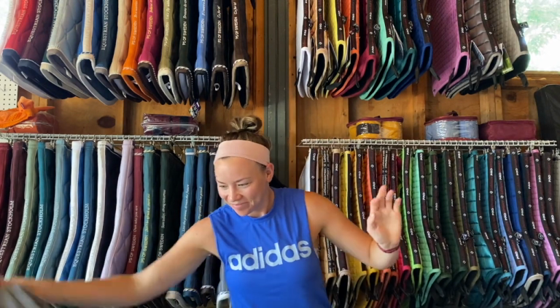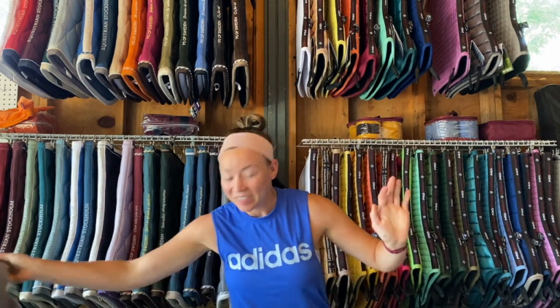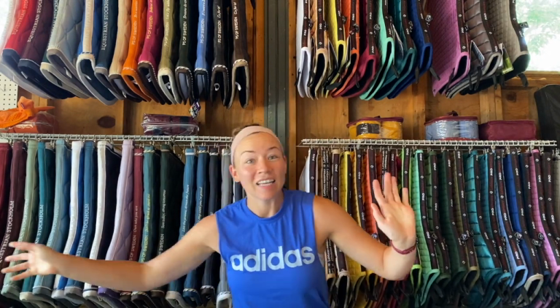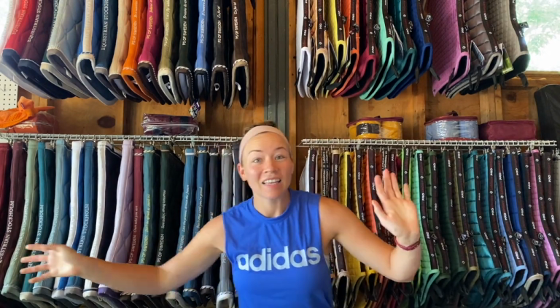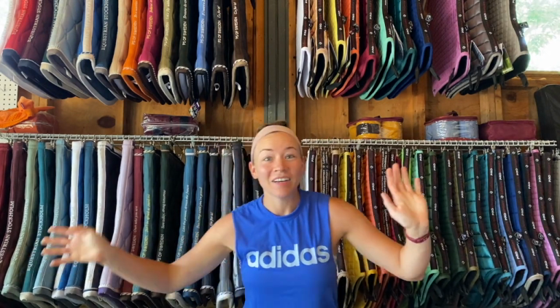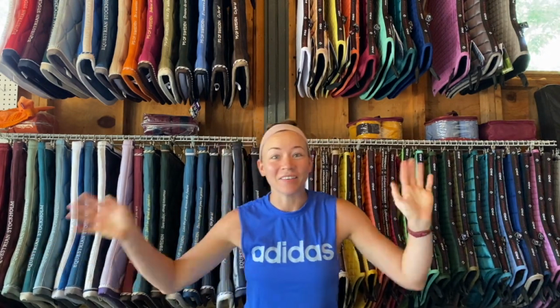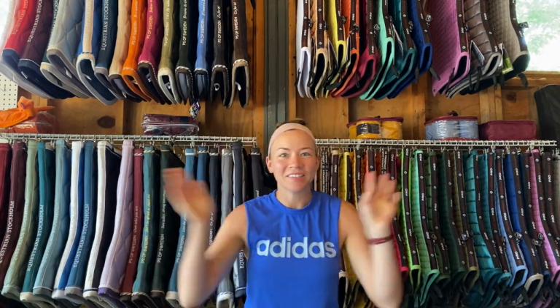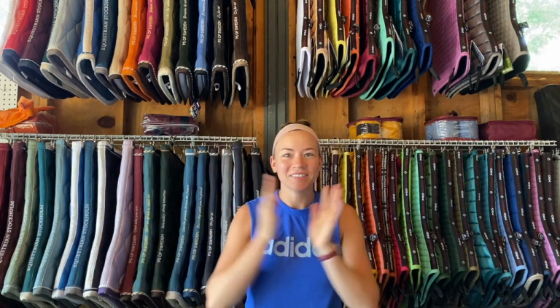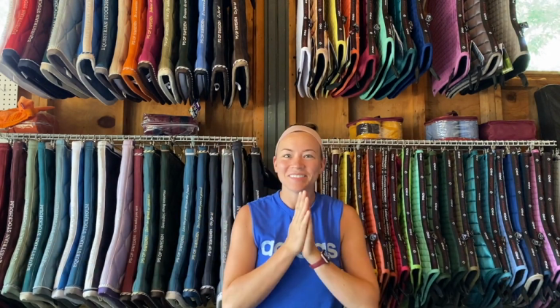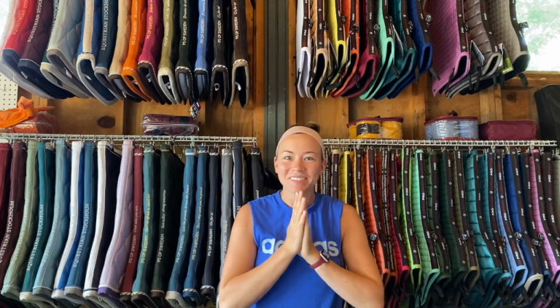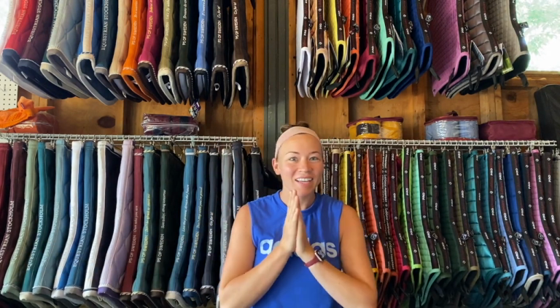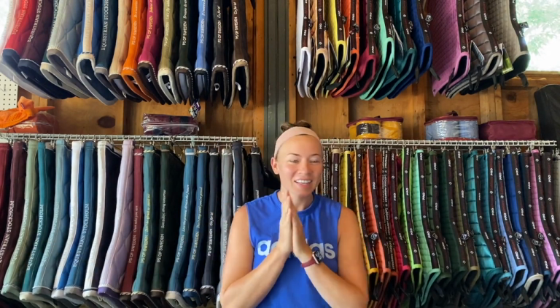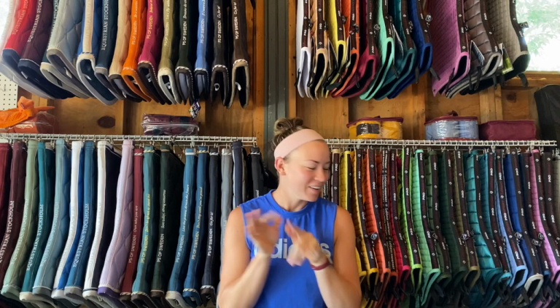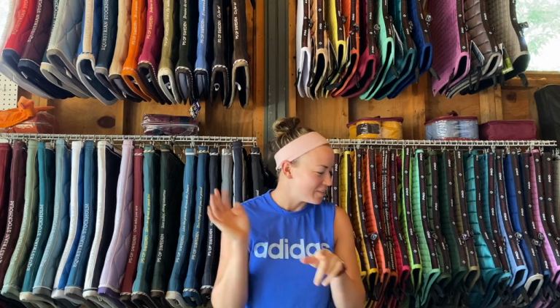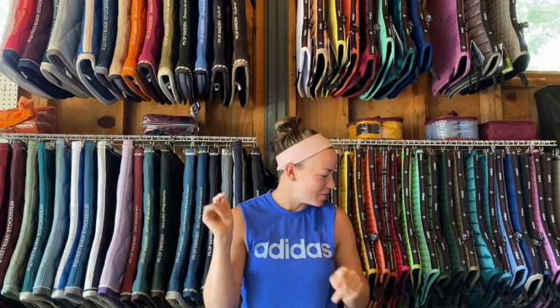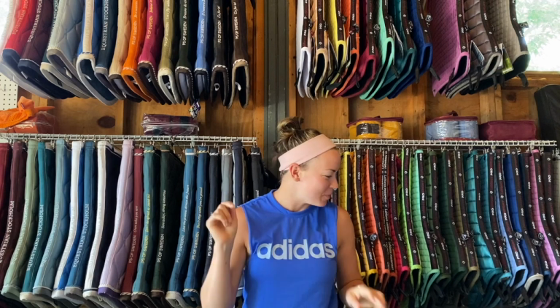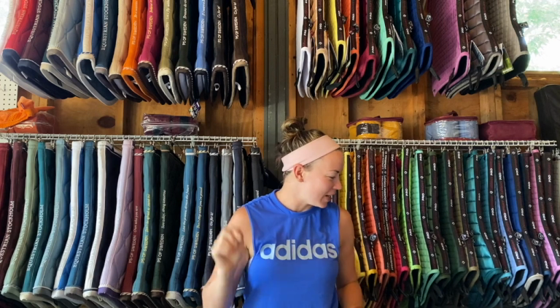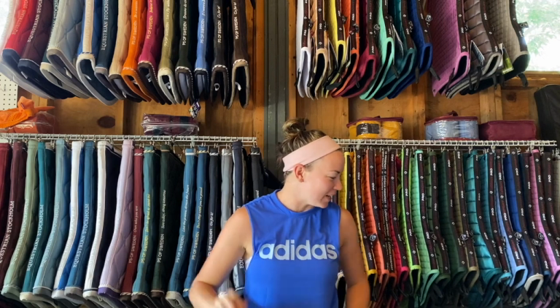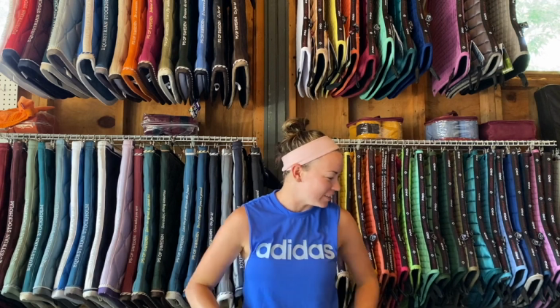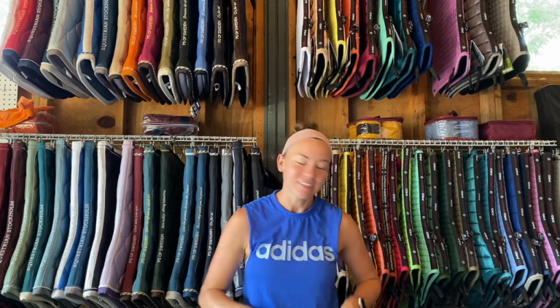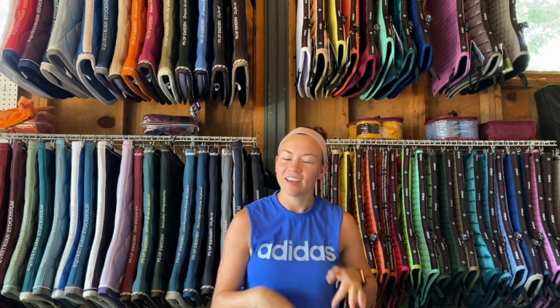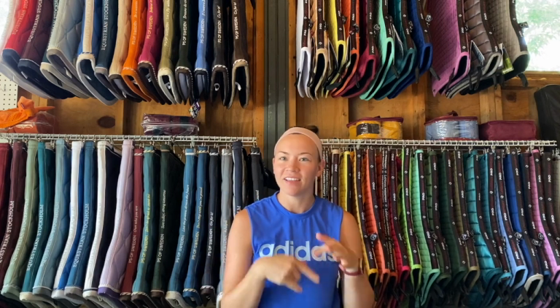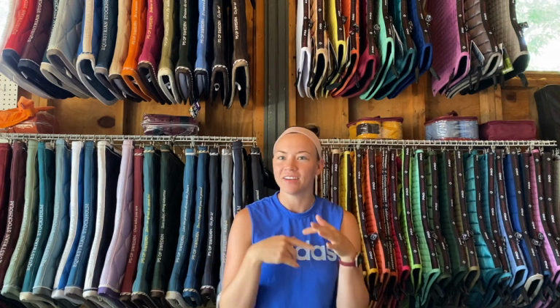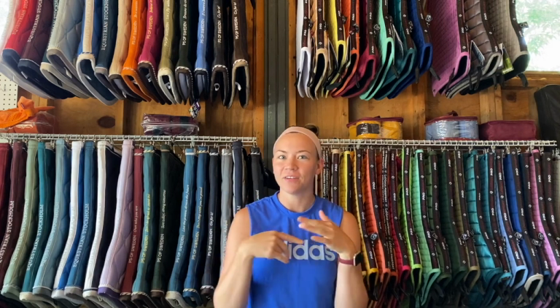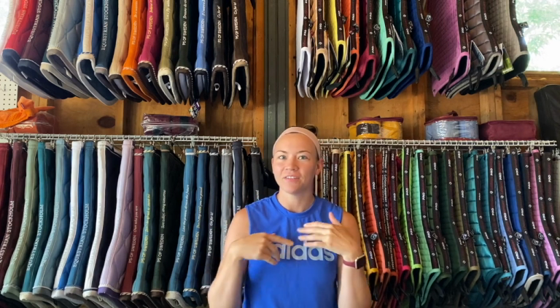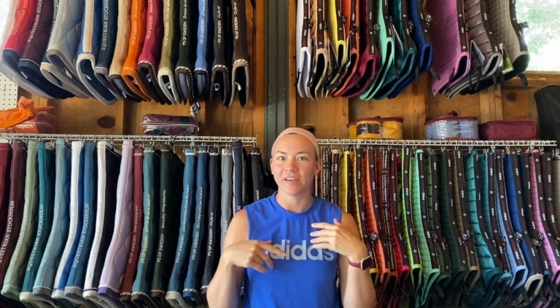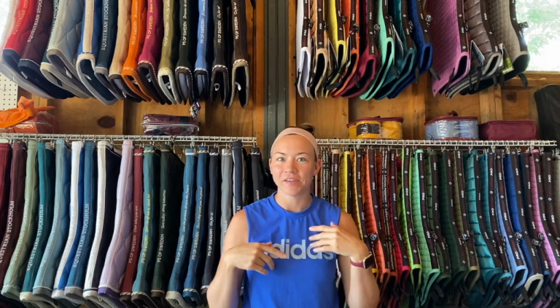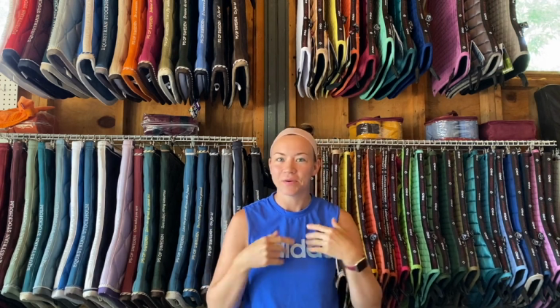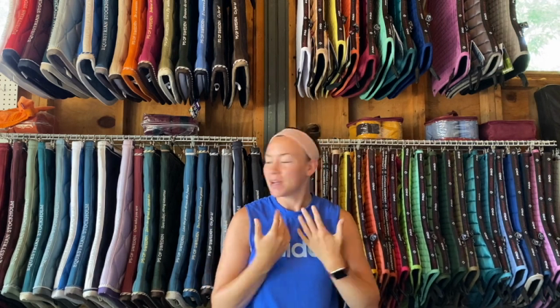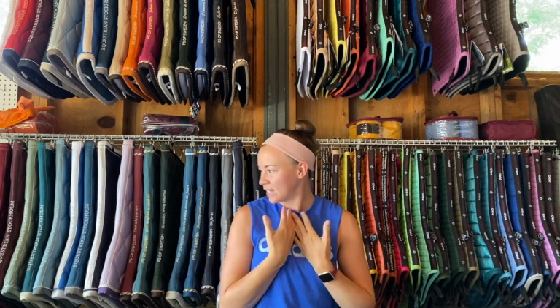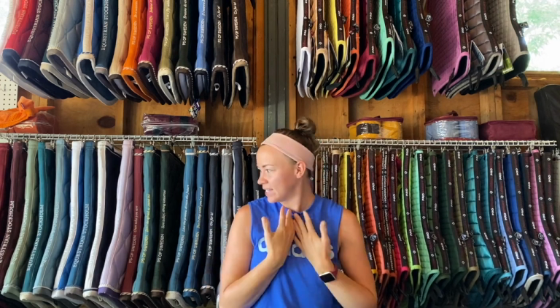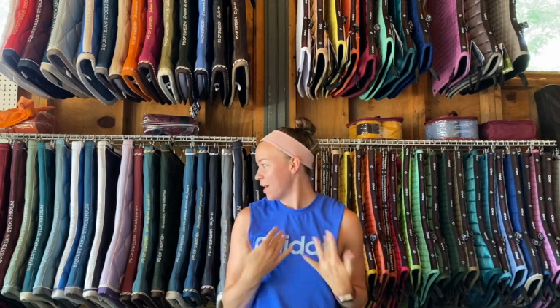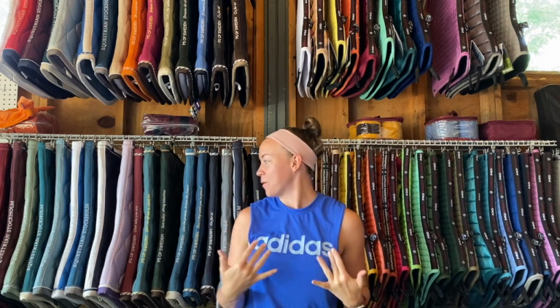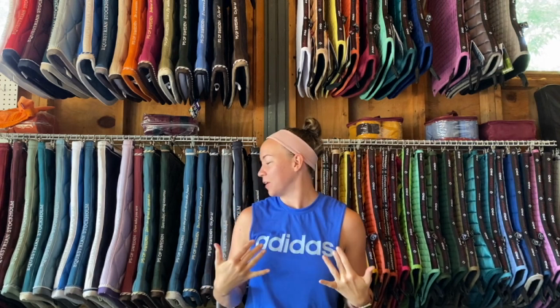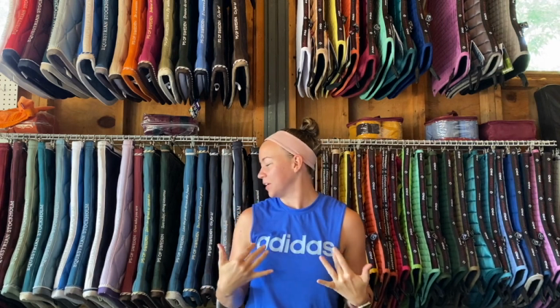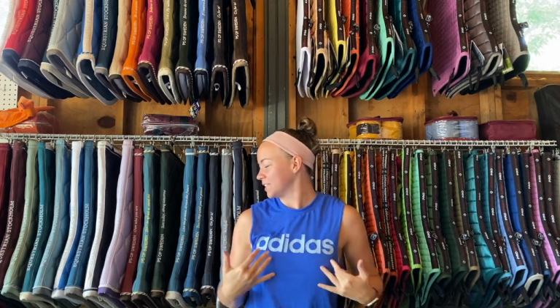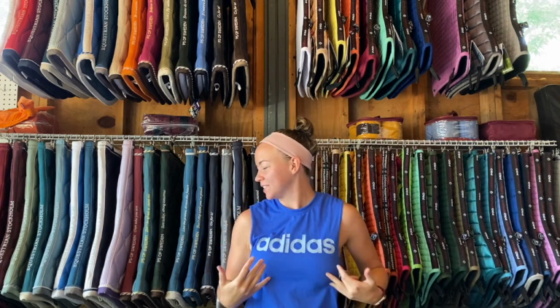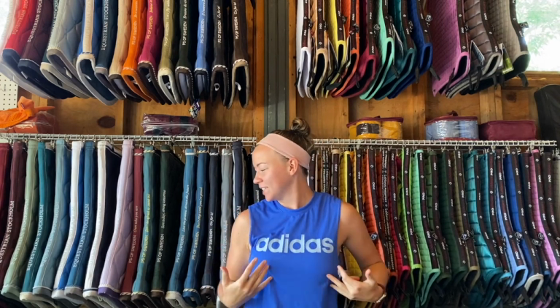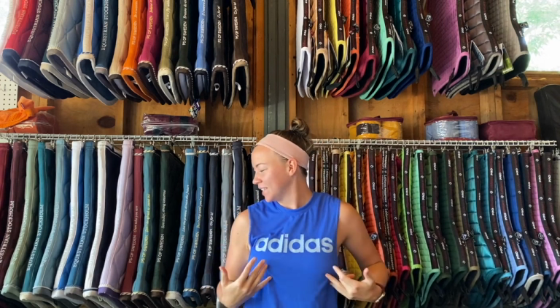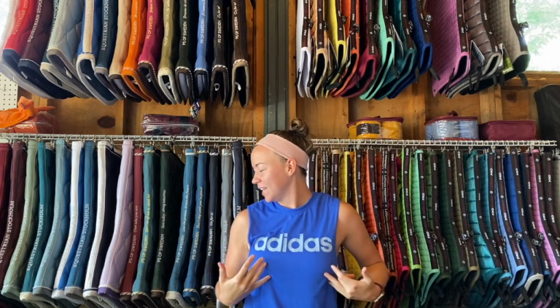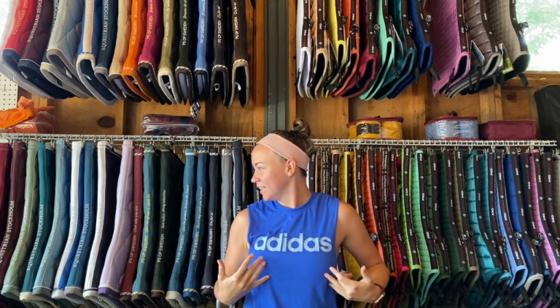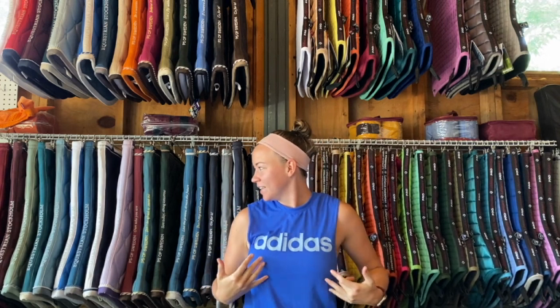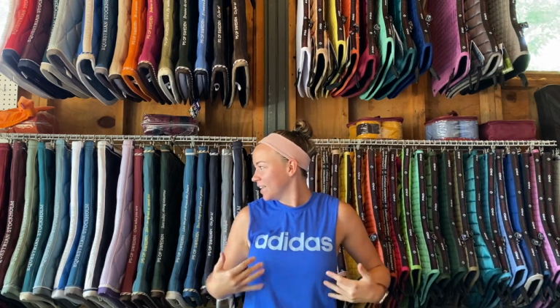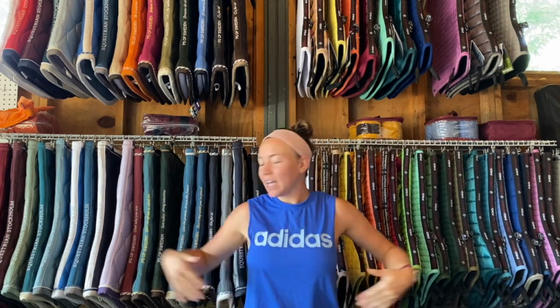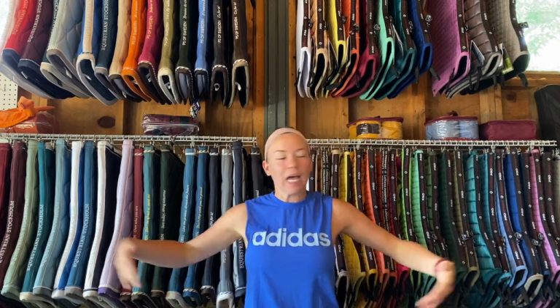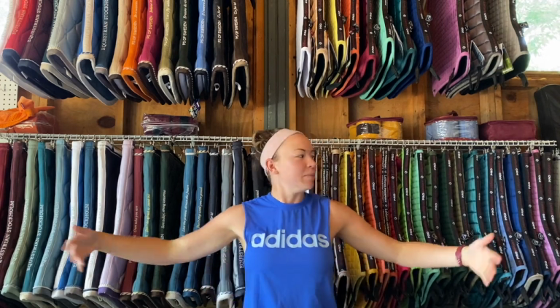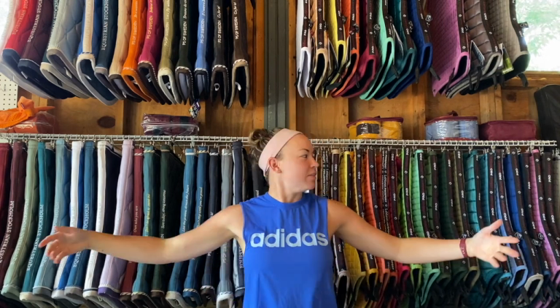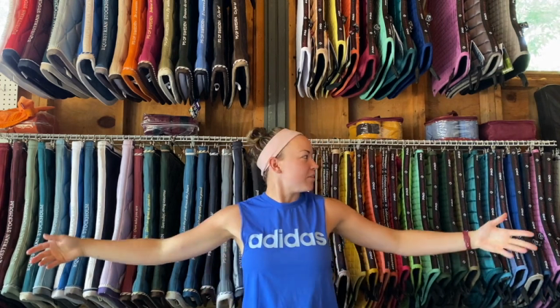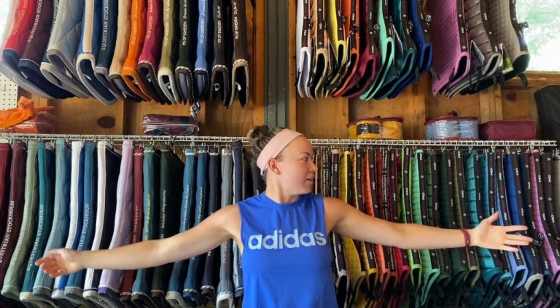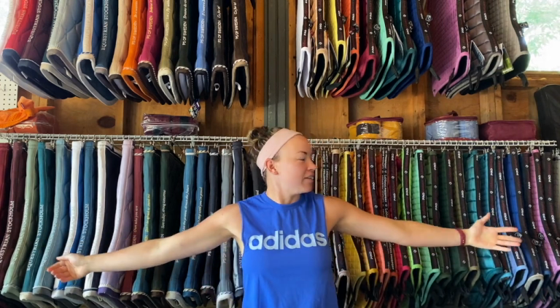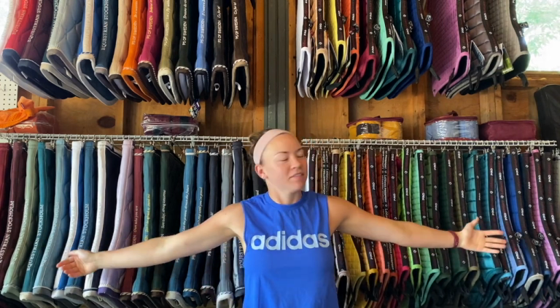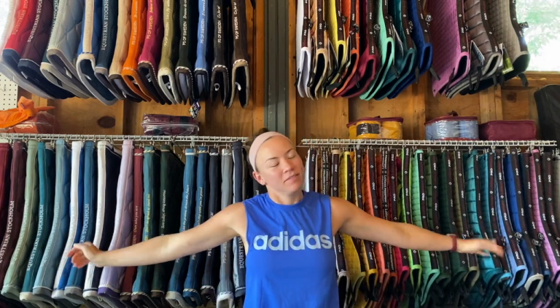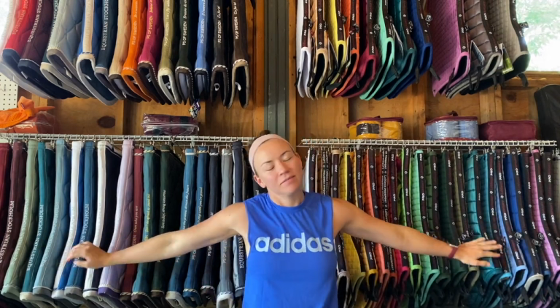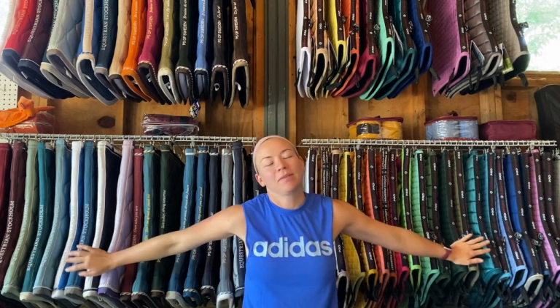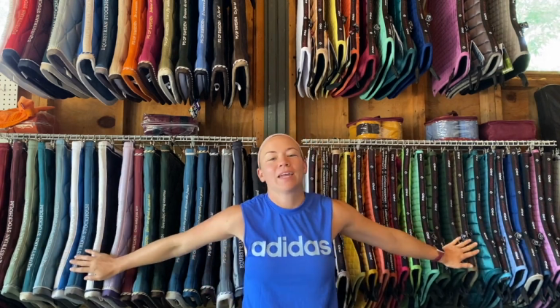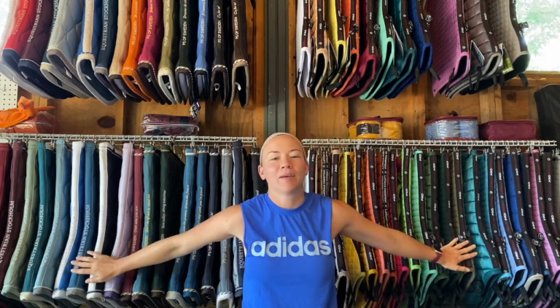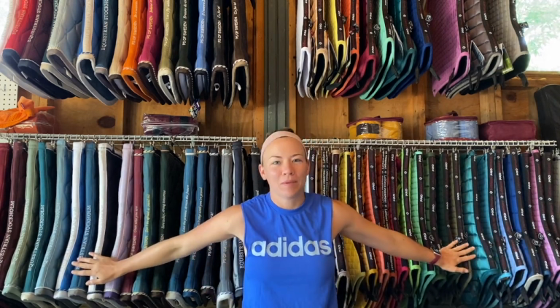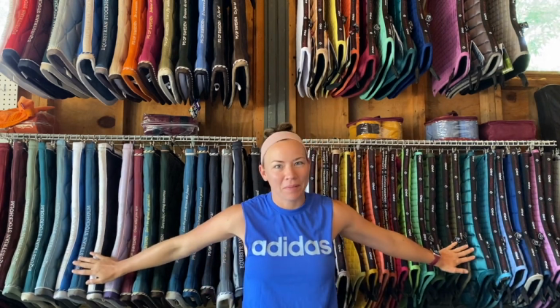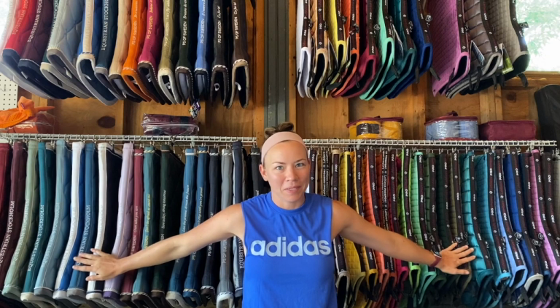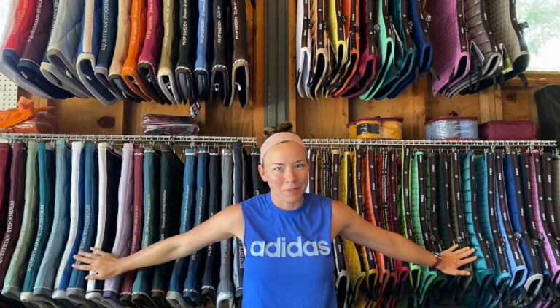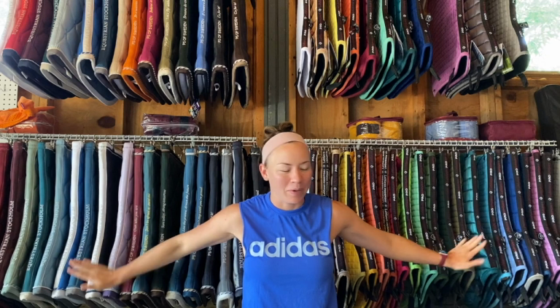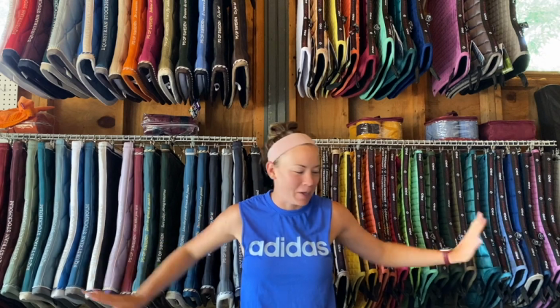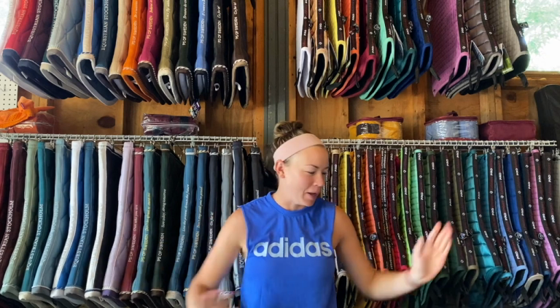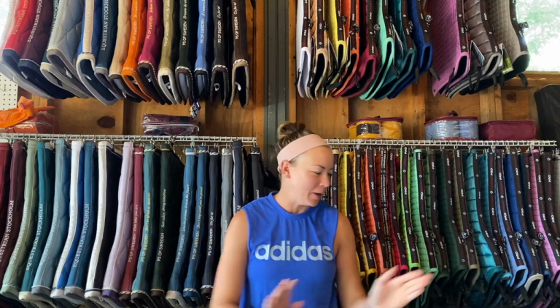Hello, everybody! Hello, fellow tackholders! I'm in front of my happy place right now.